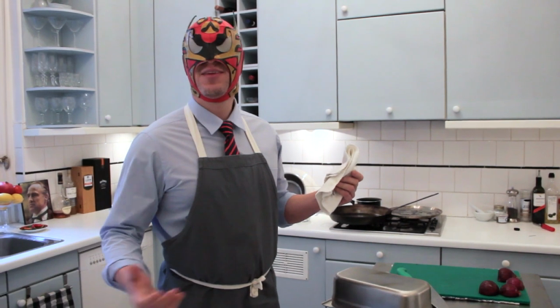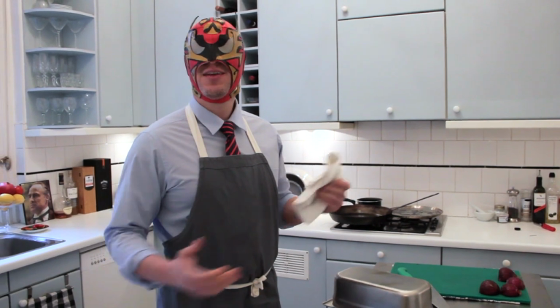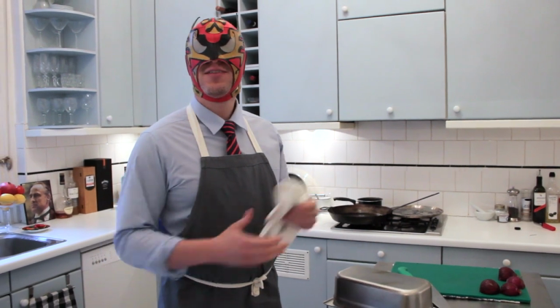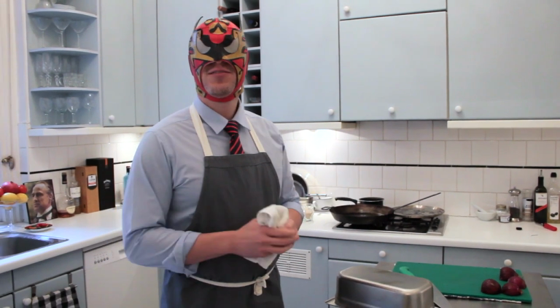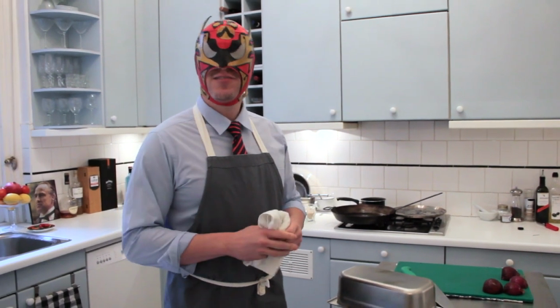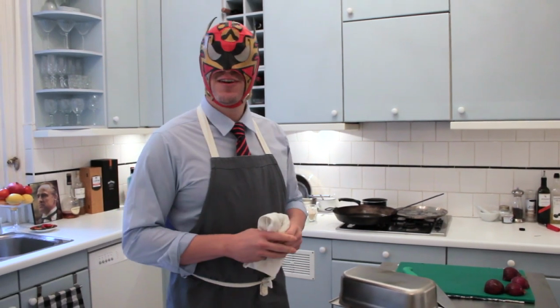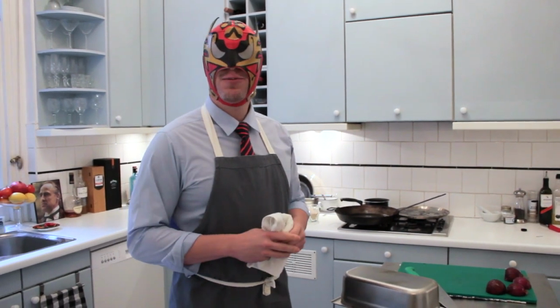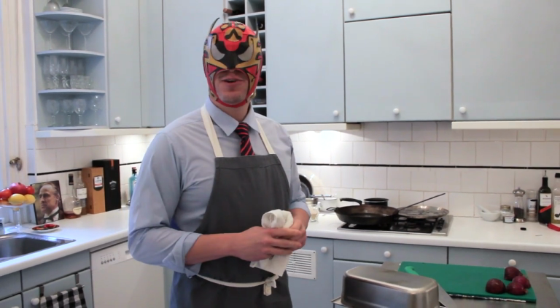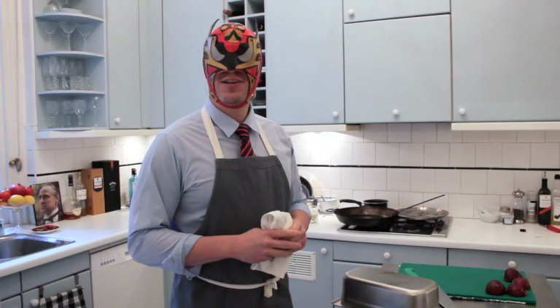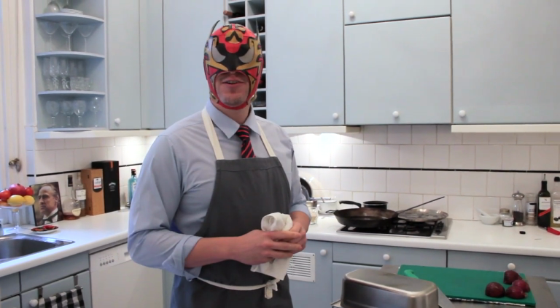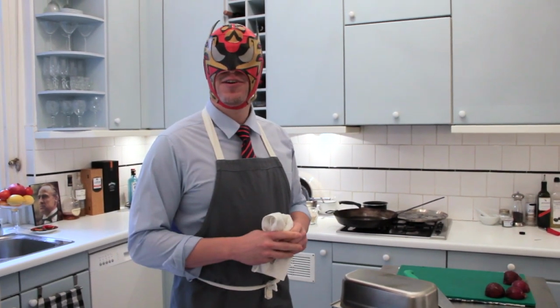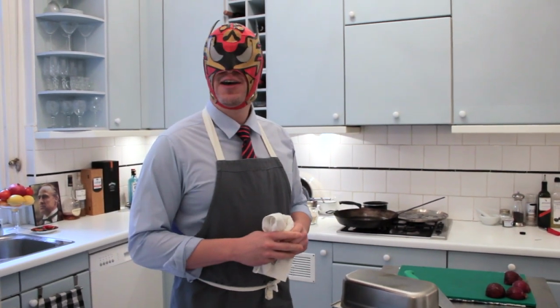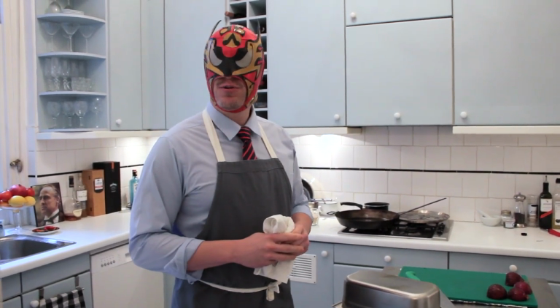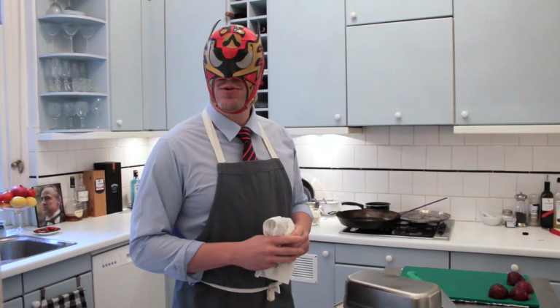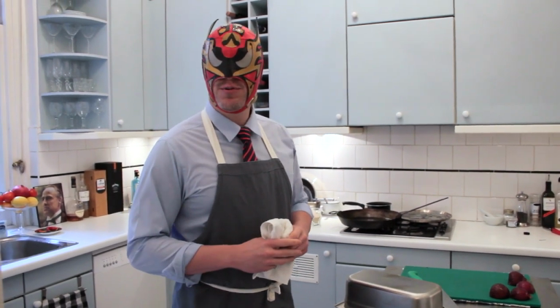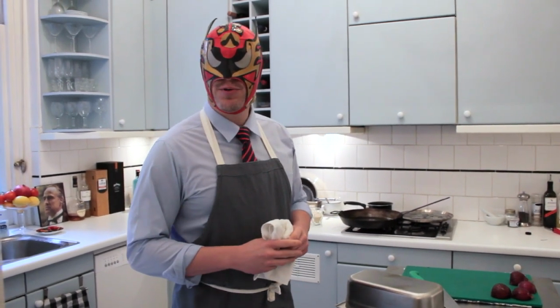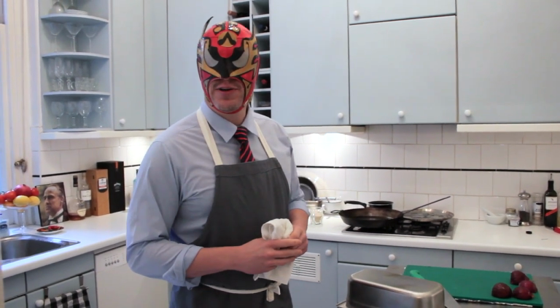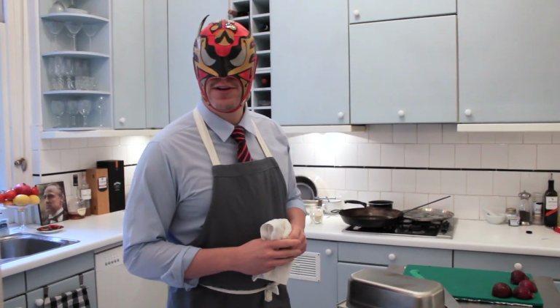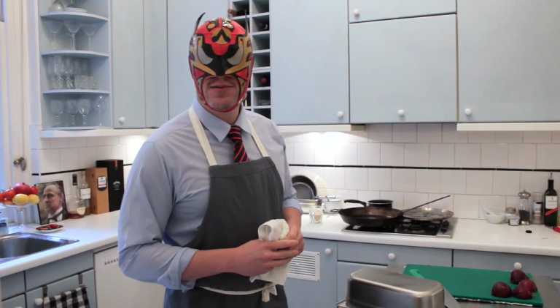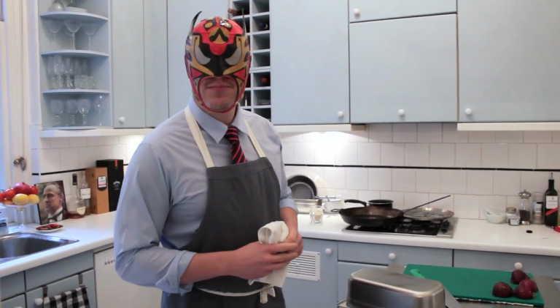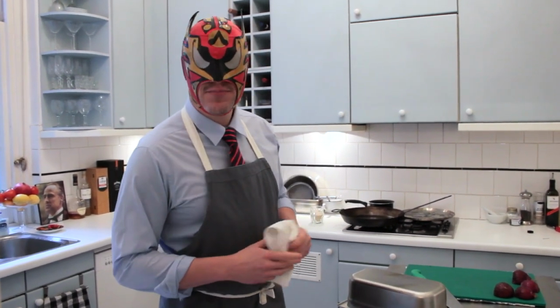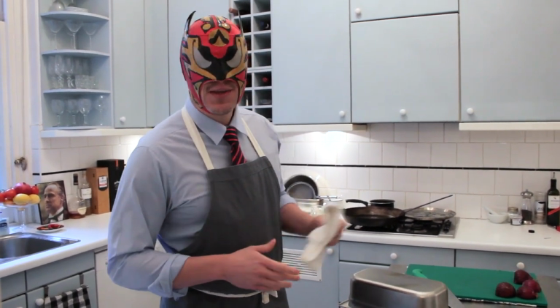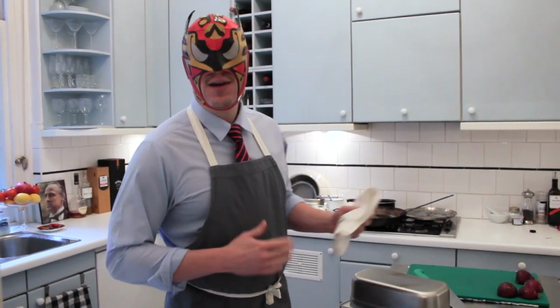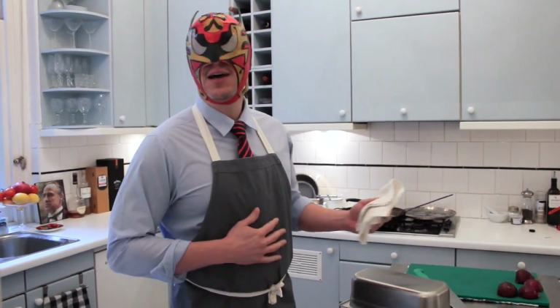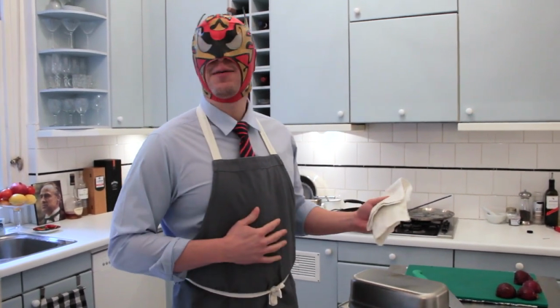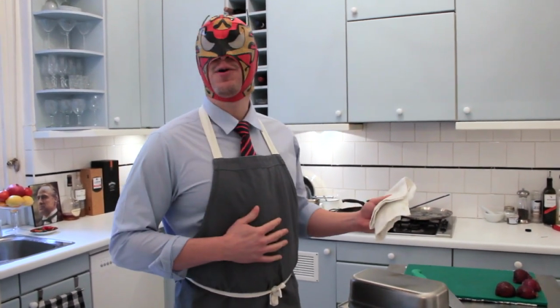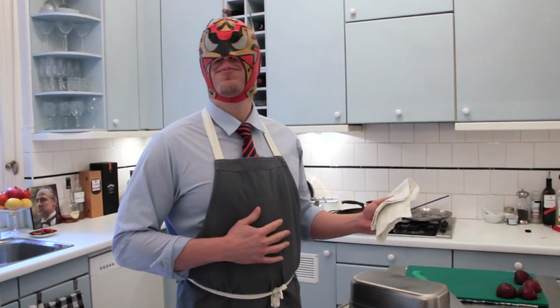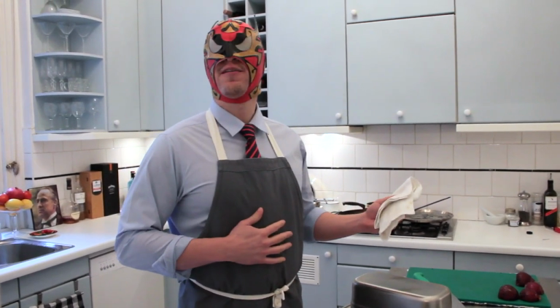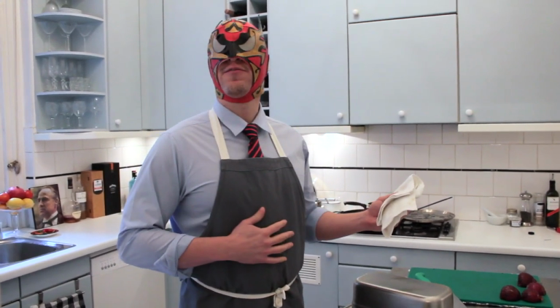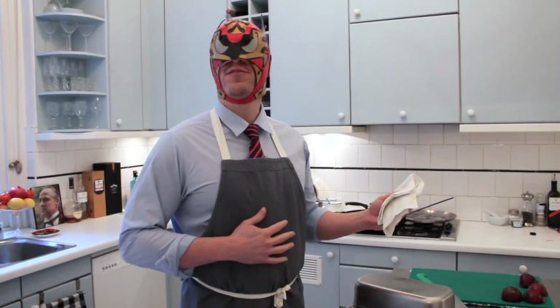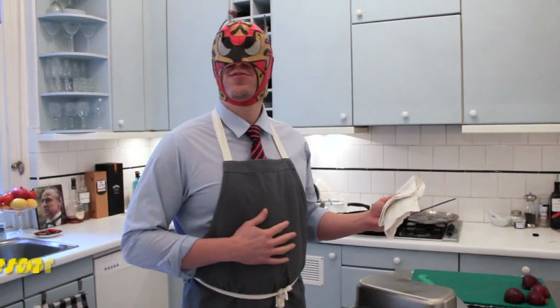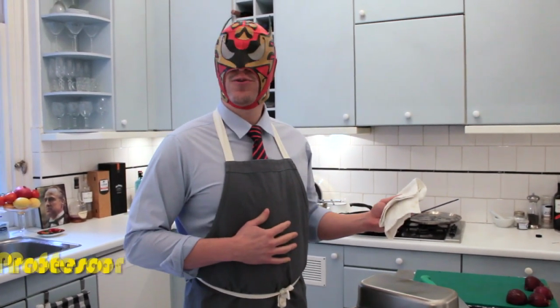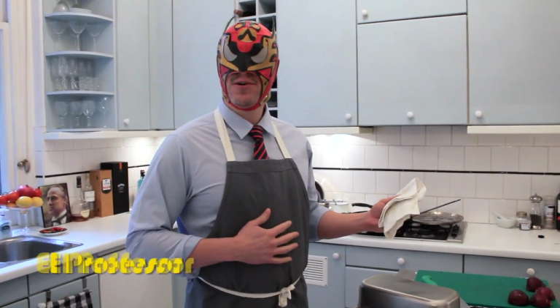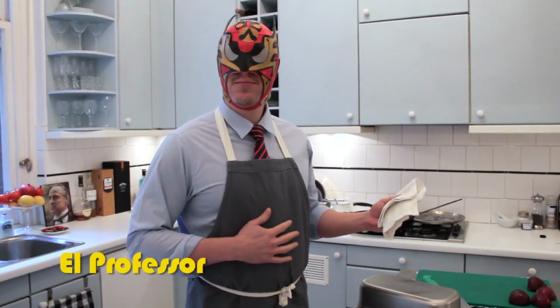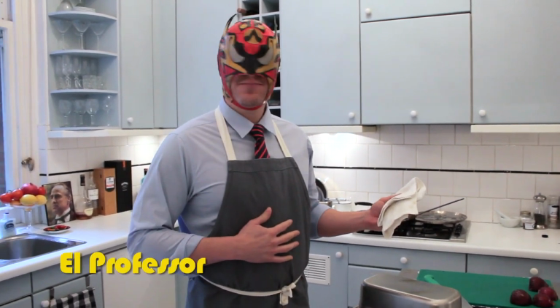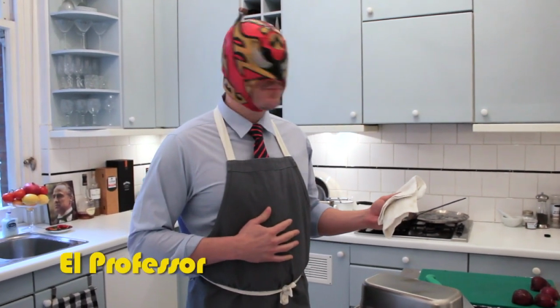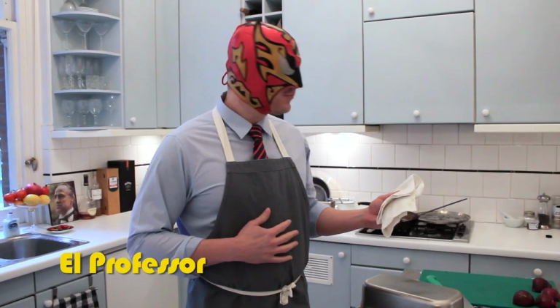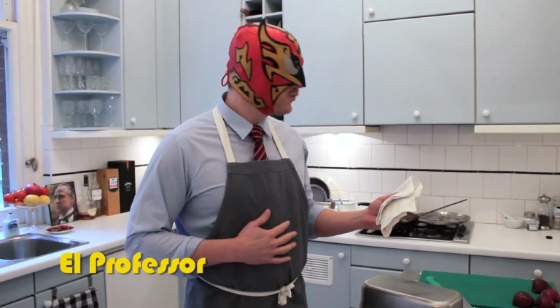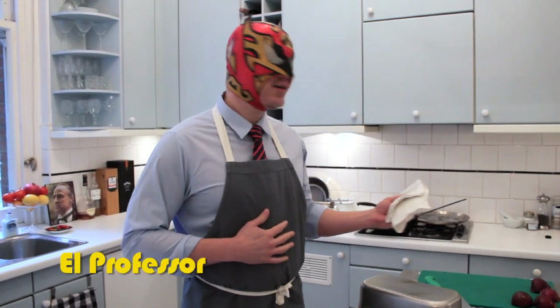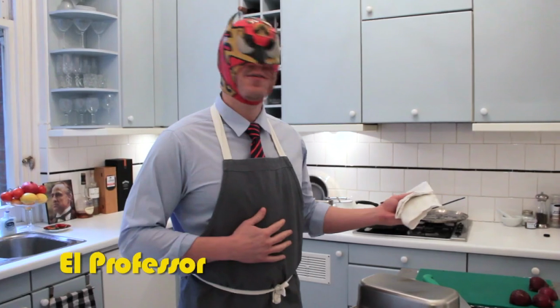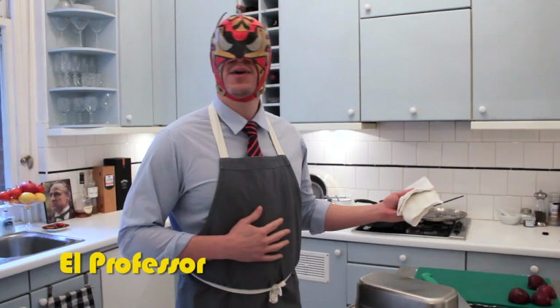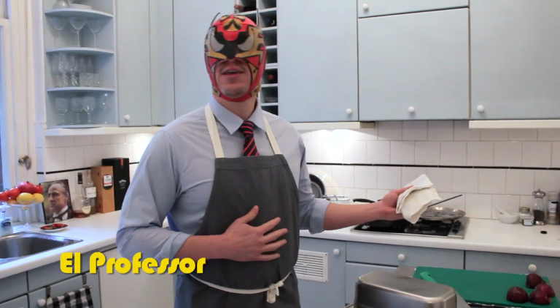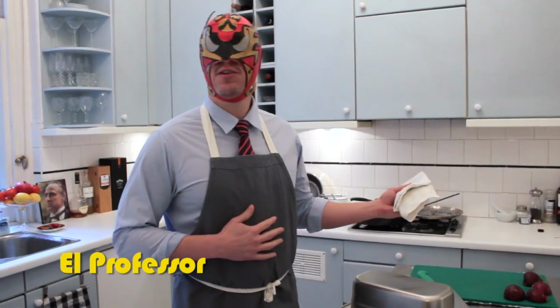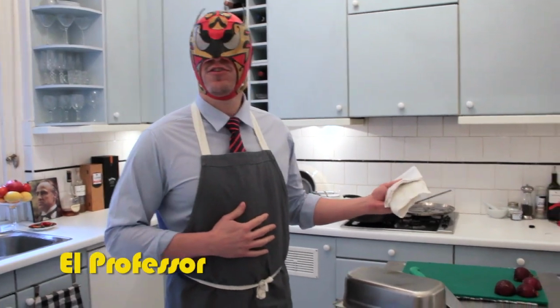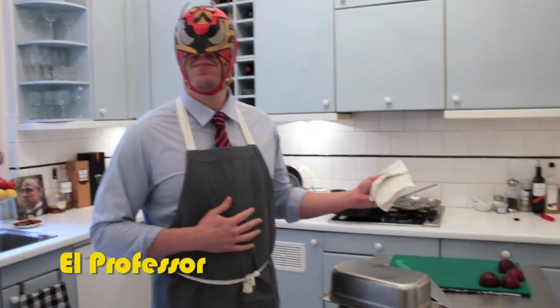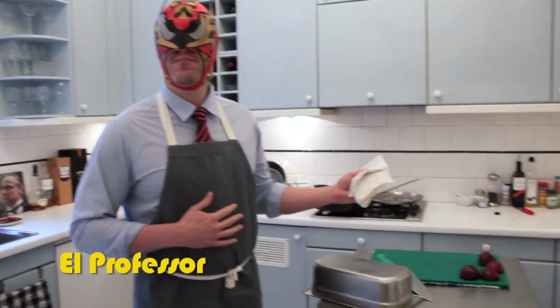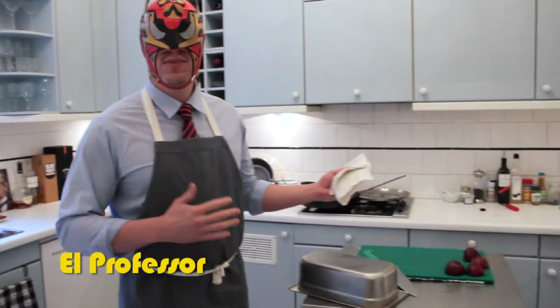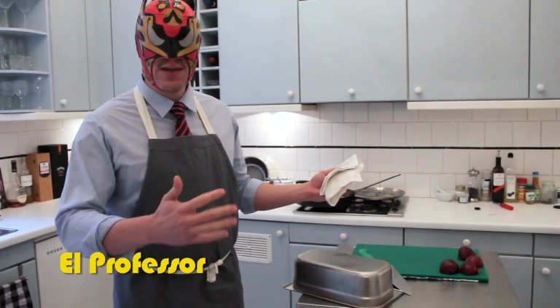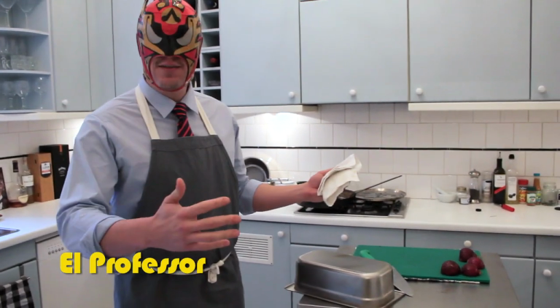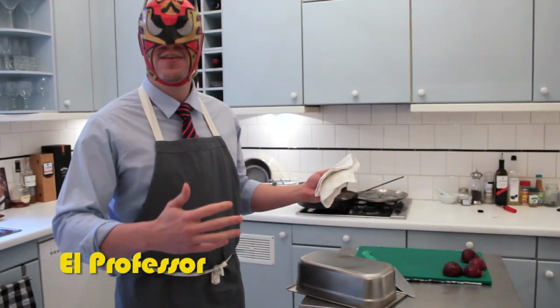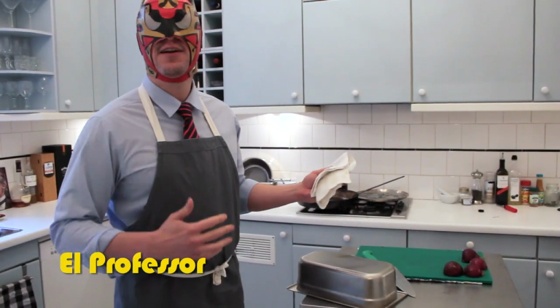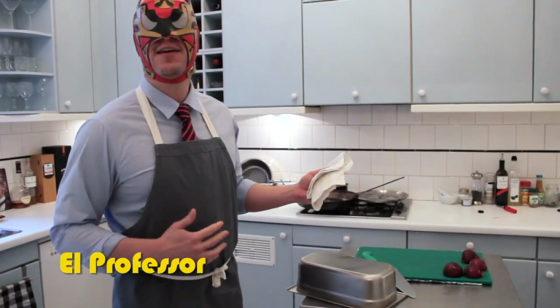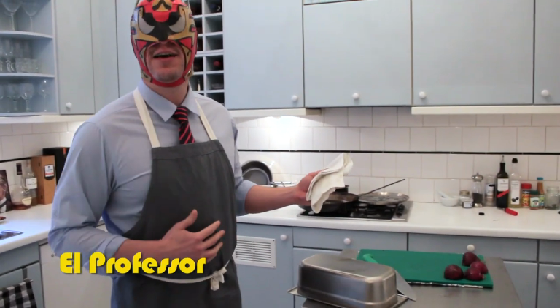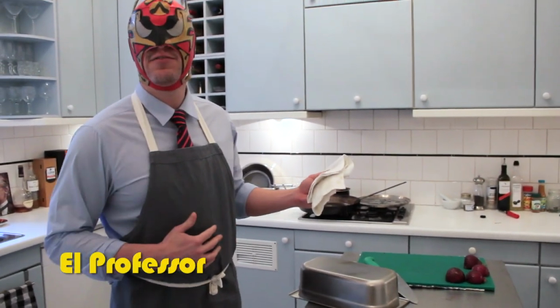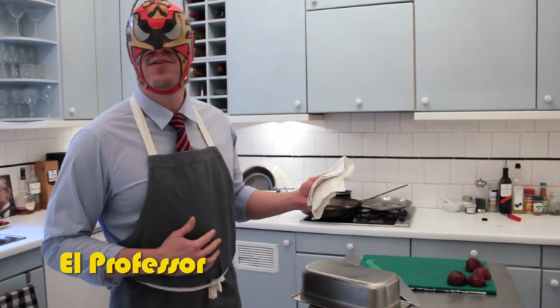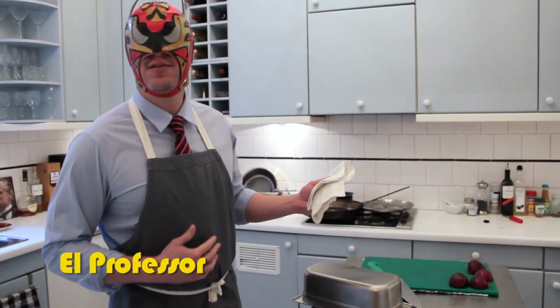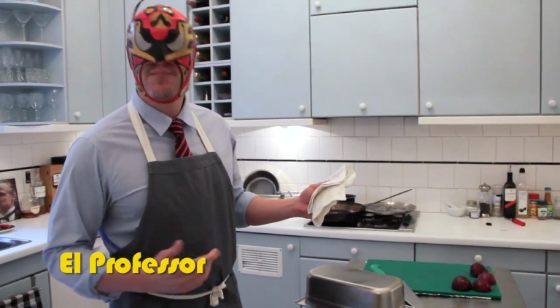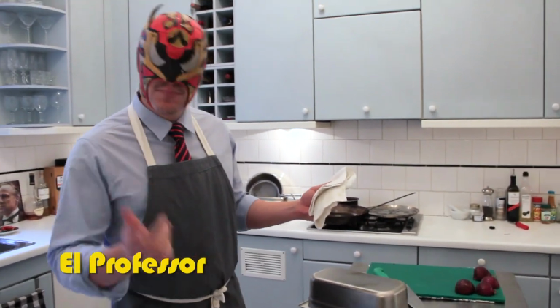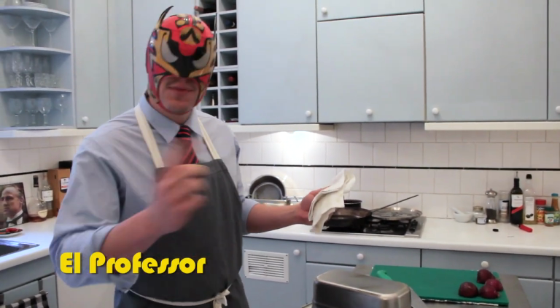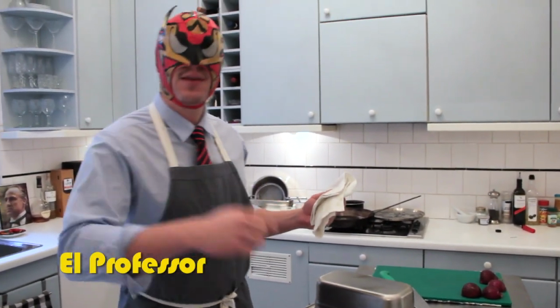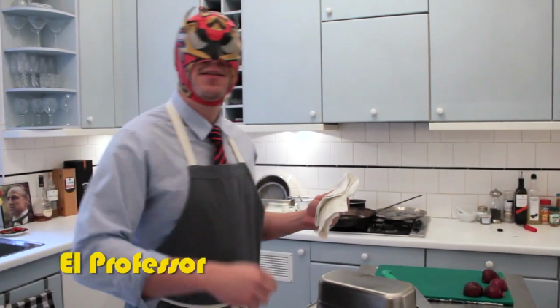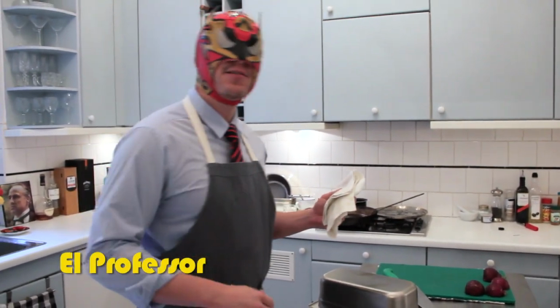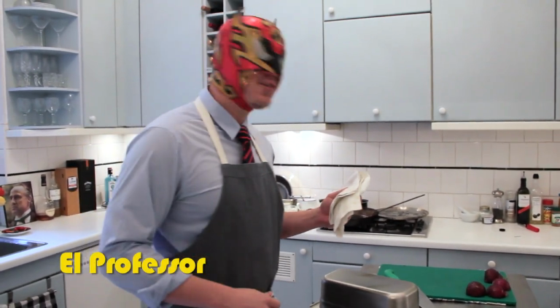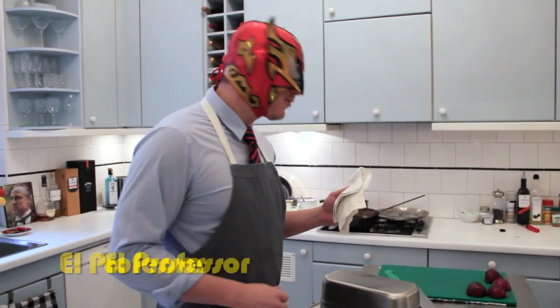Welcome. Today we're going to learn how to roll a burrito. I am El Prep Lesseur, welcome to my kitchen. Excited to have you. Let's go.